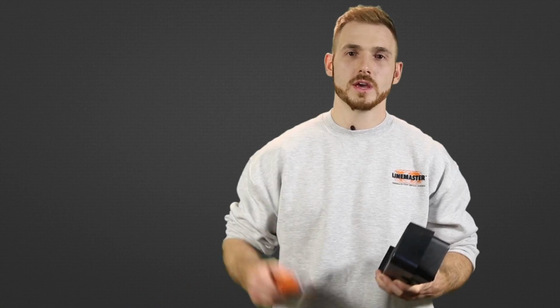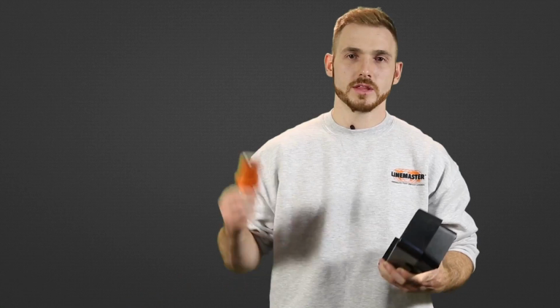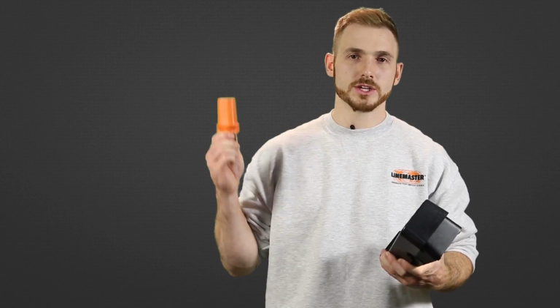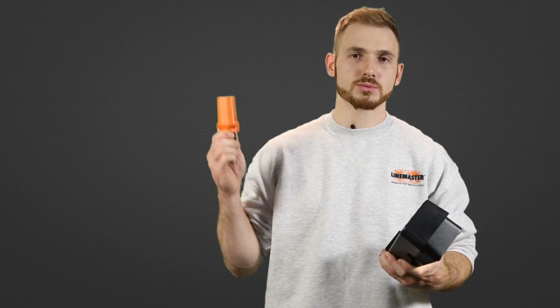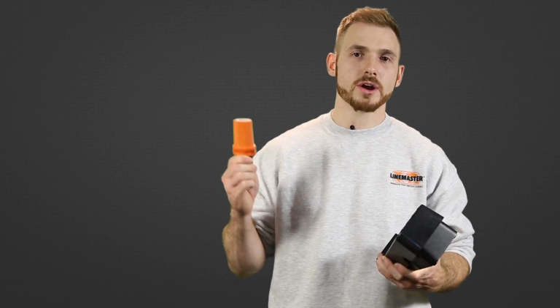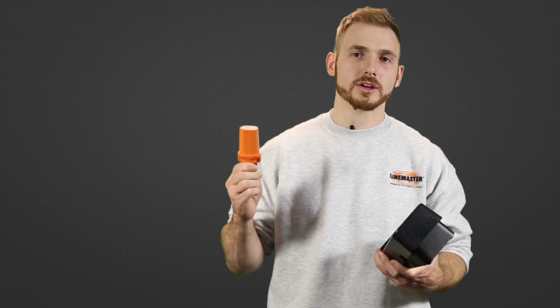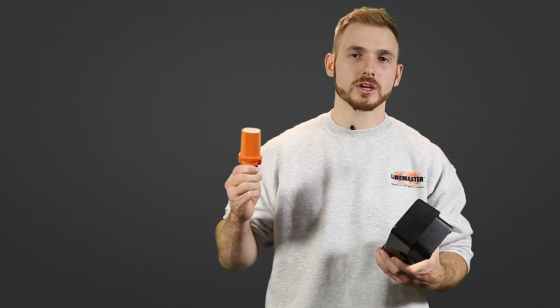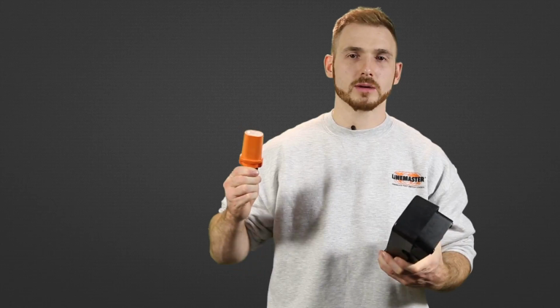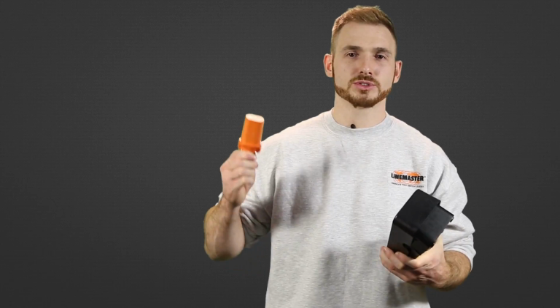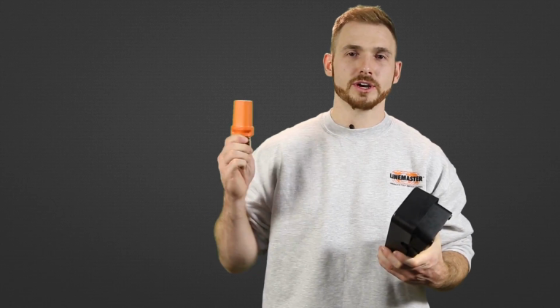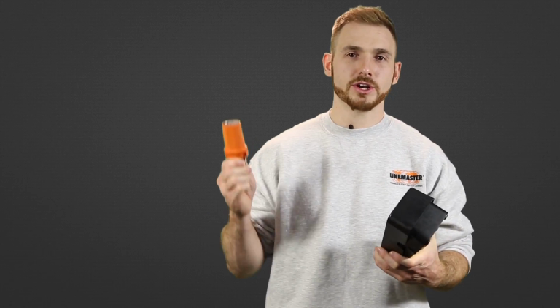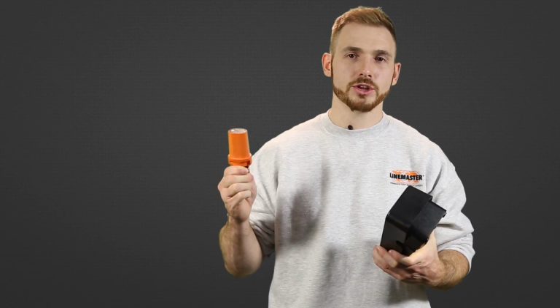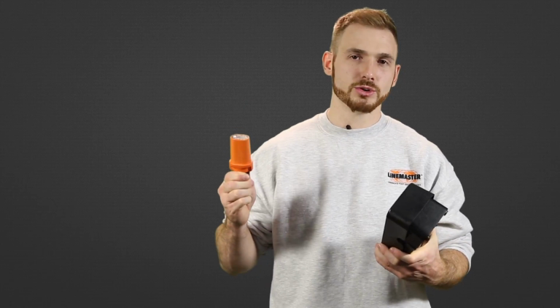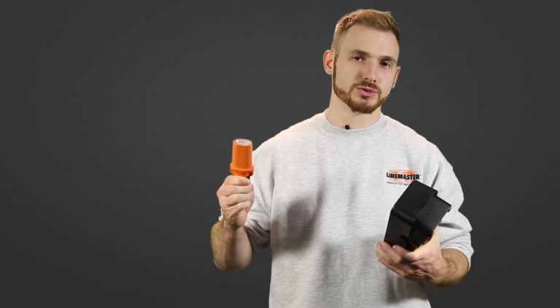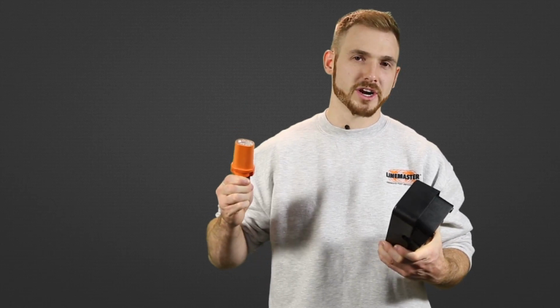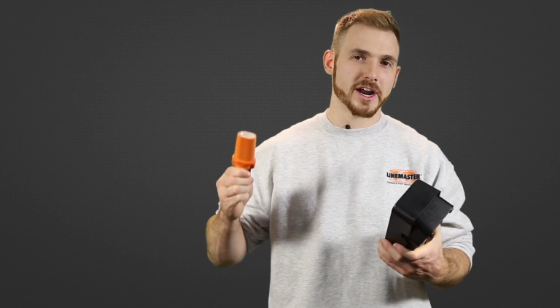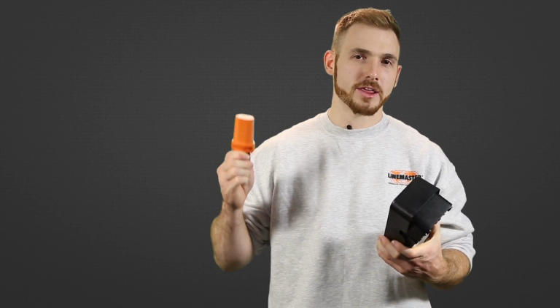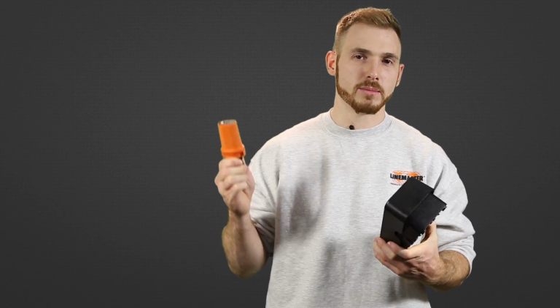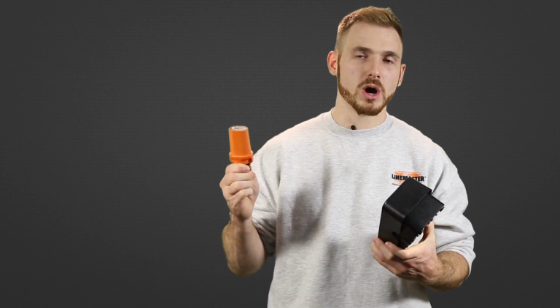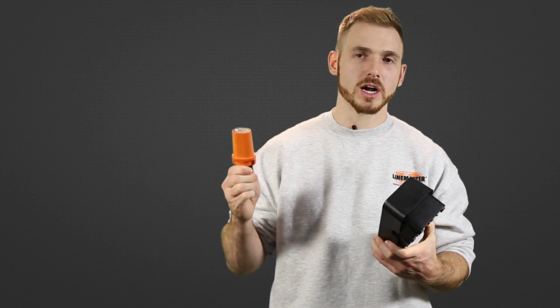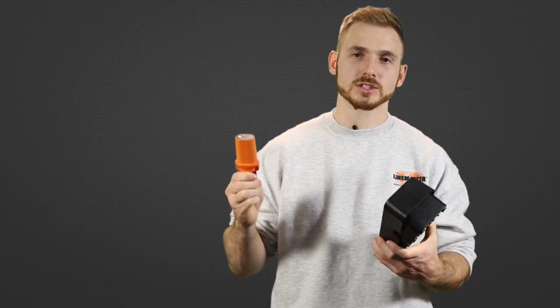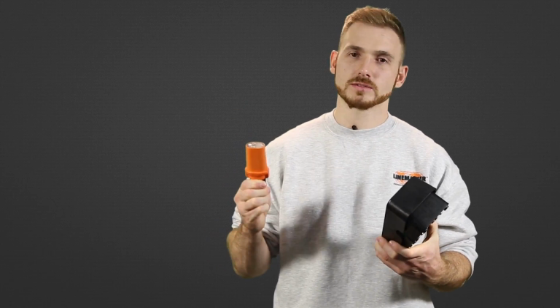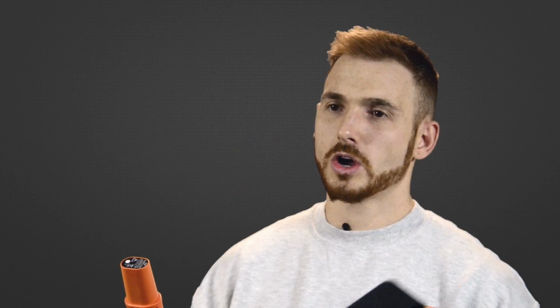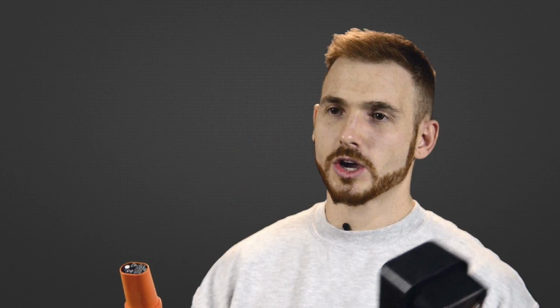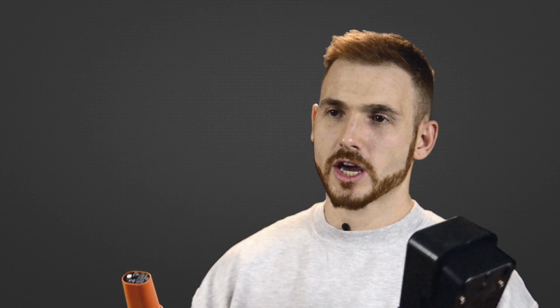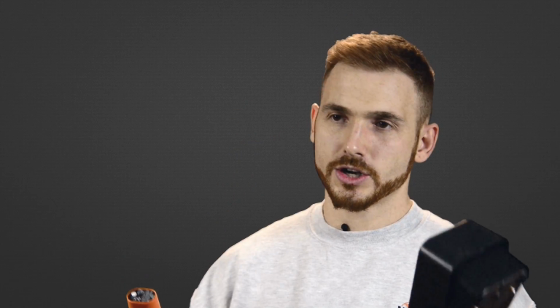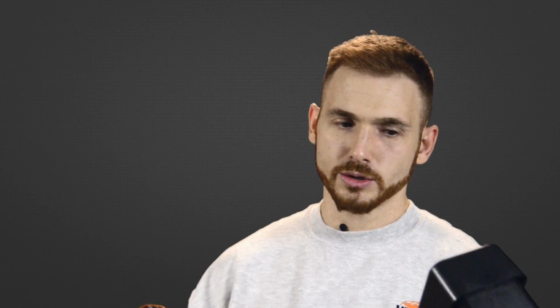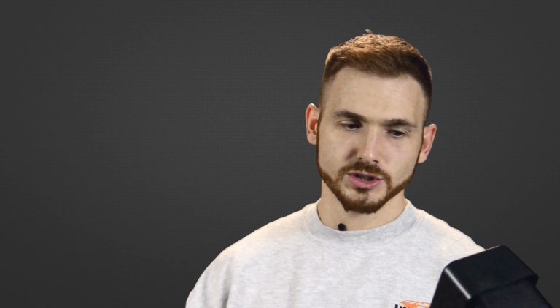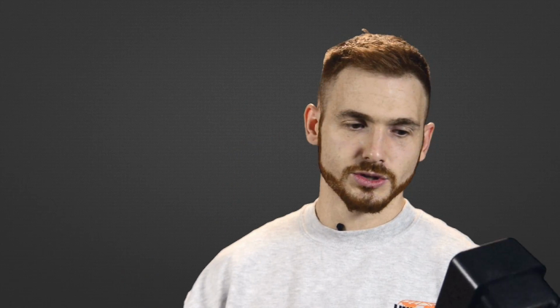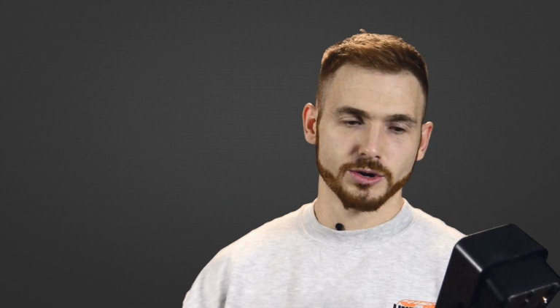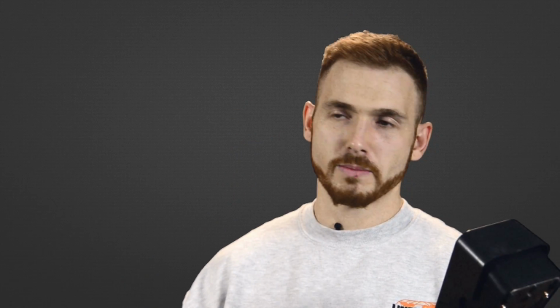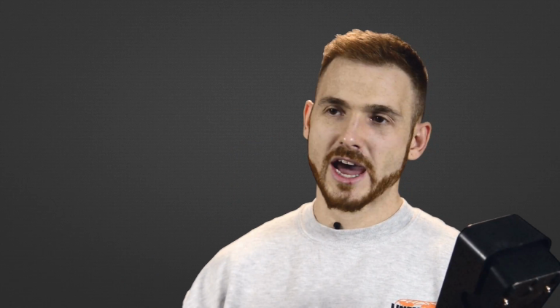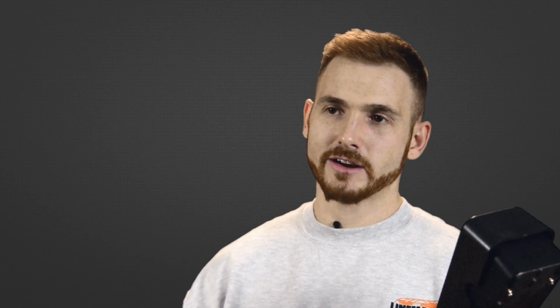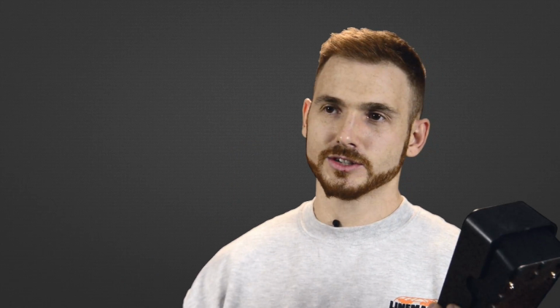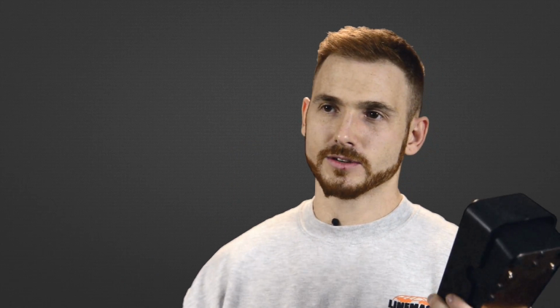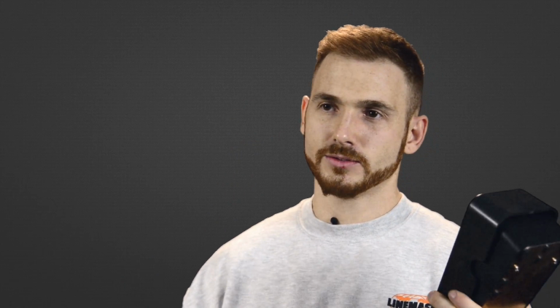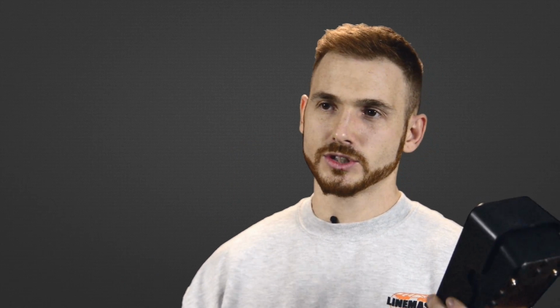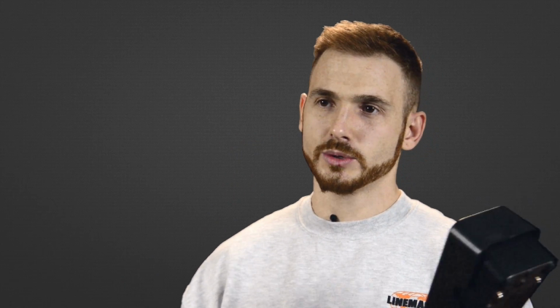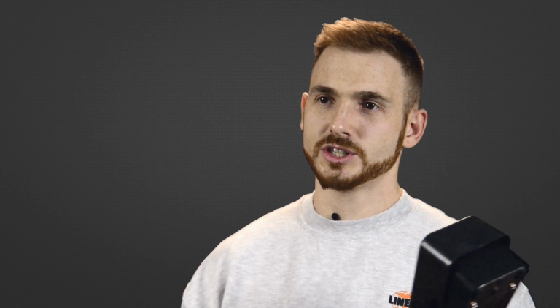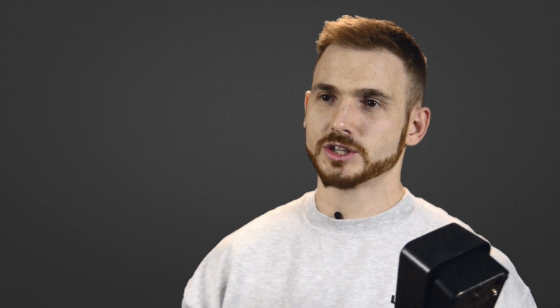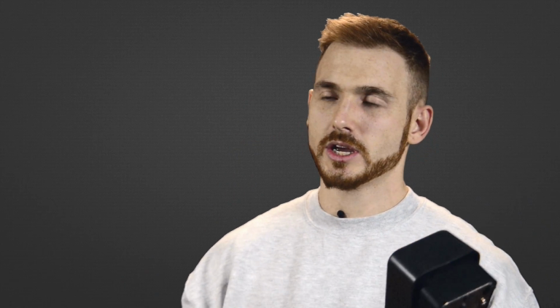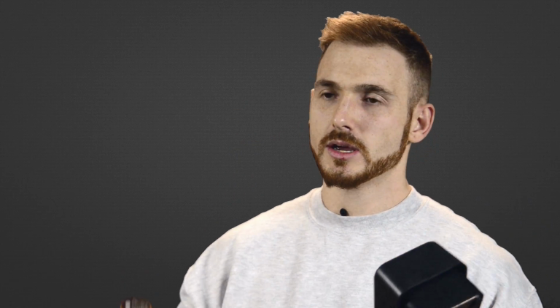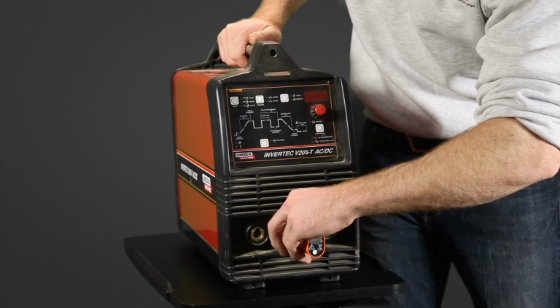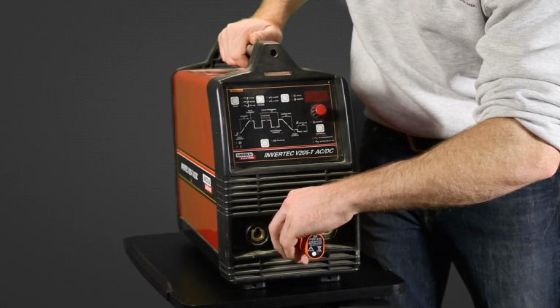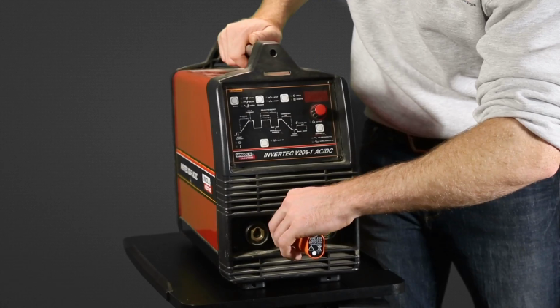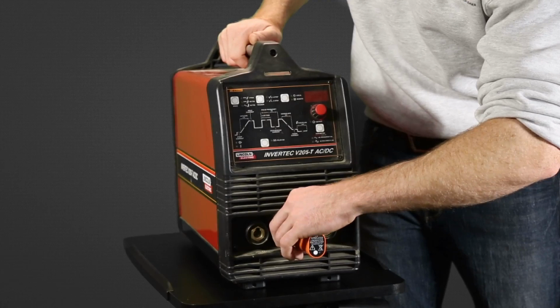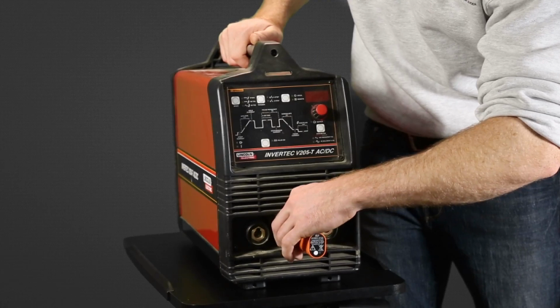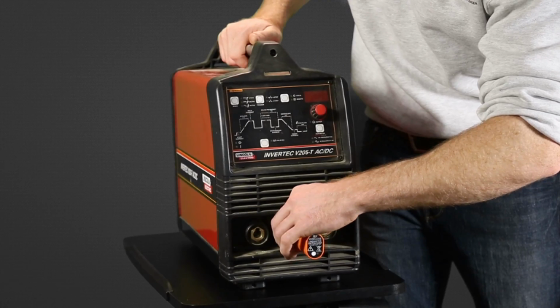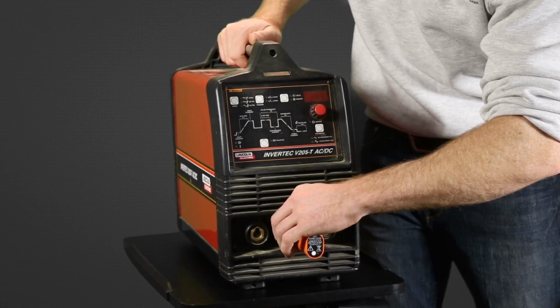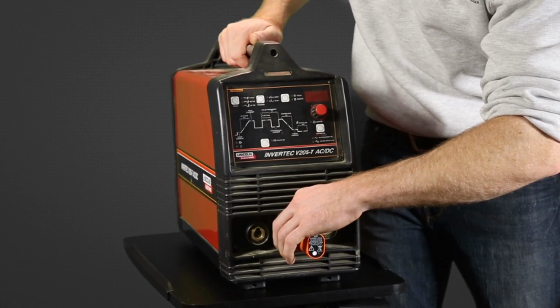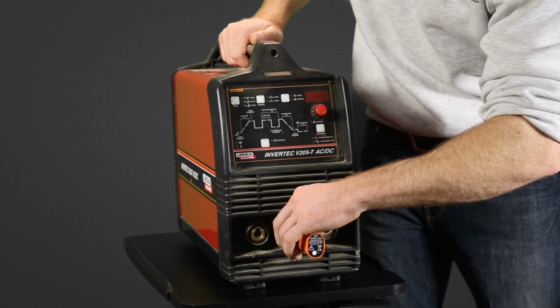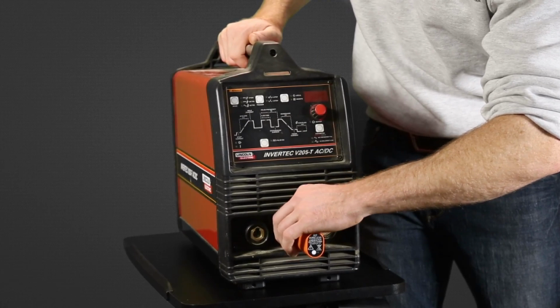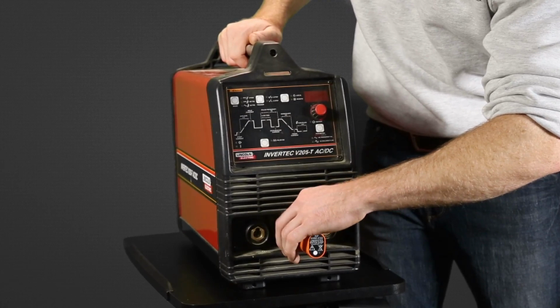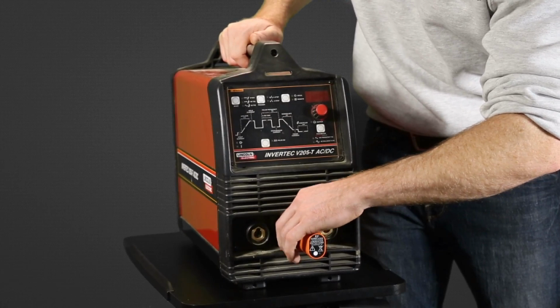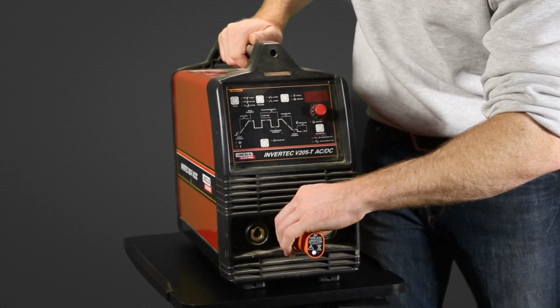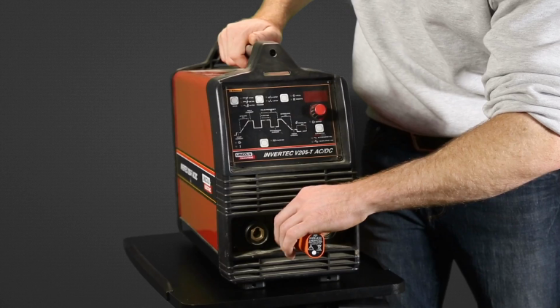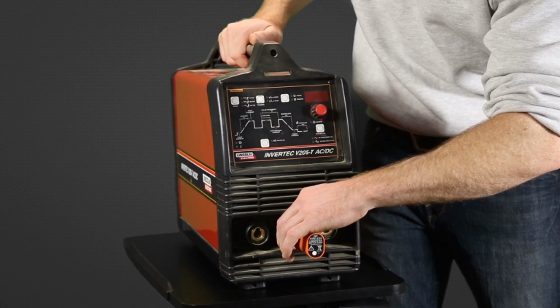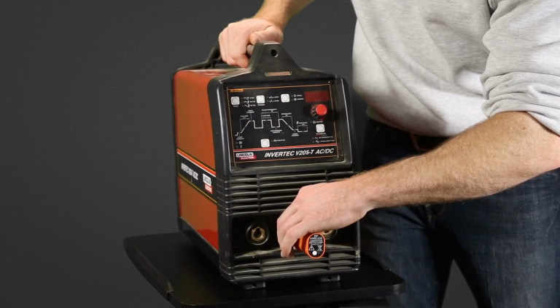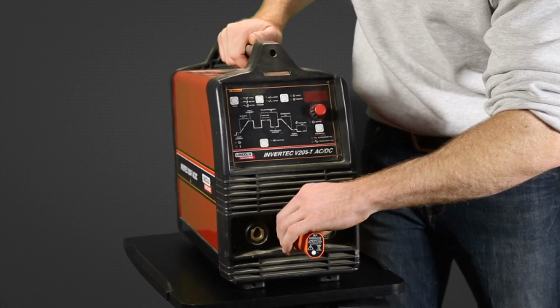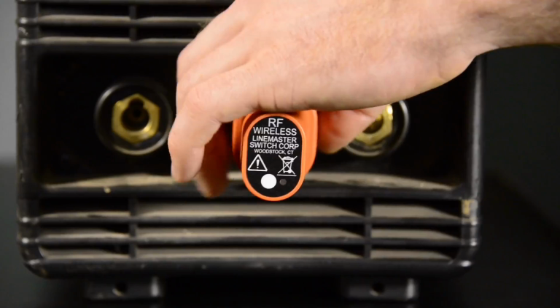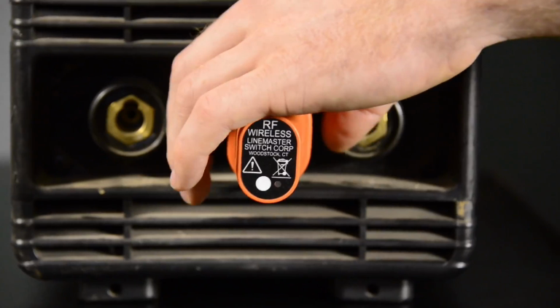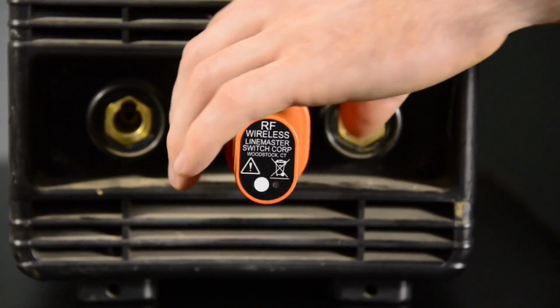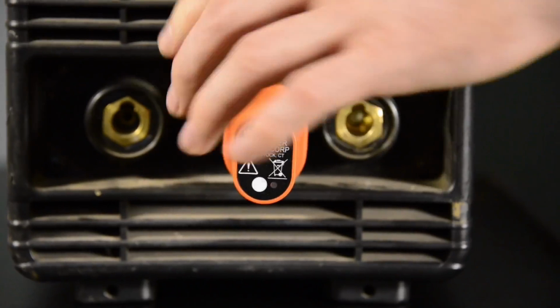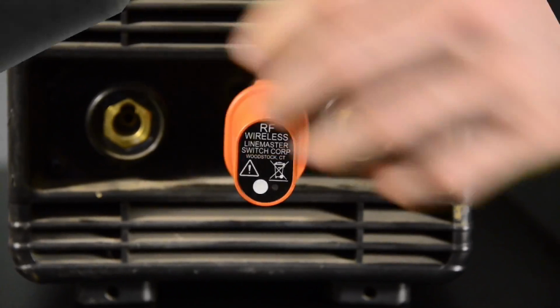This product comes ready to use right out of the box. All you've got to do is throw your batteries in your foot switch, plug your dongle into your welder, and you're ready to go.